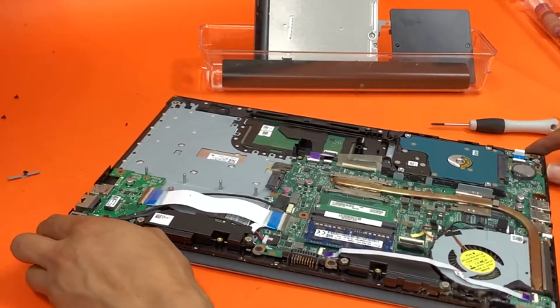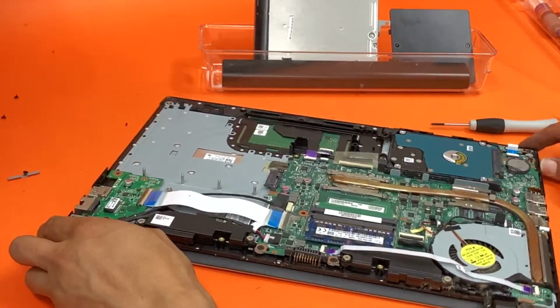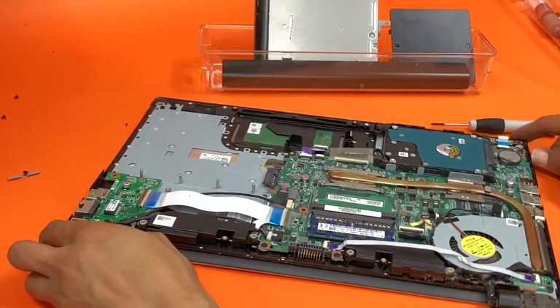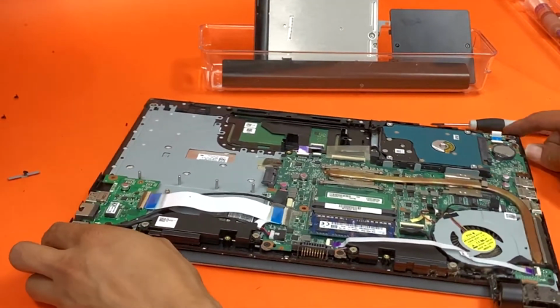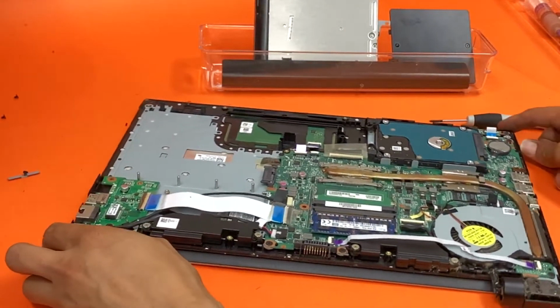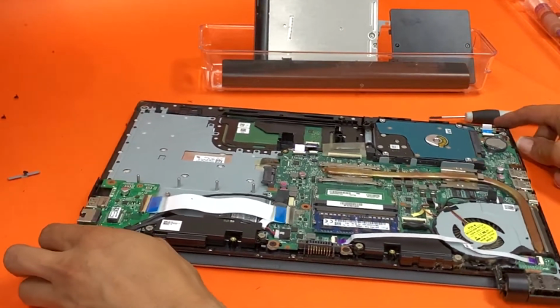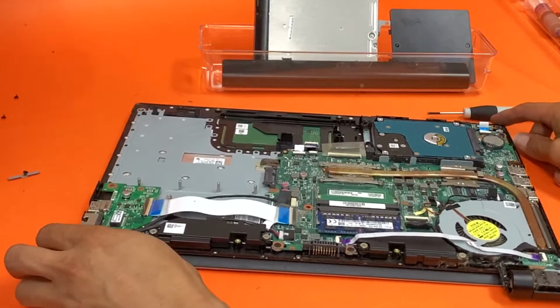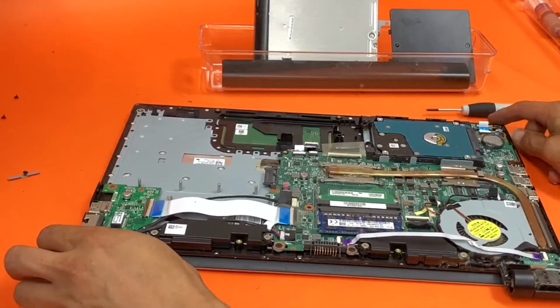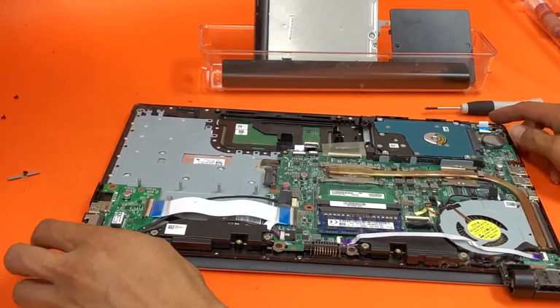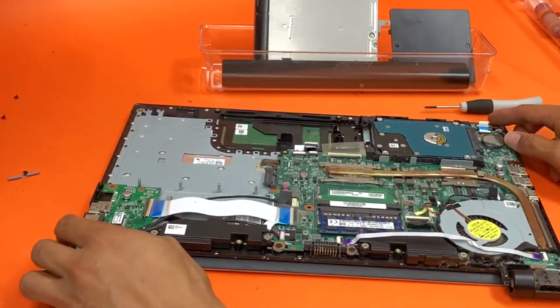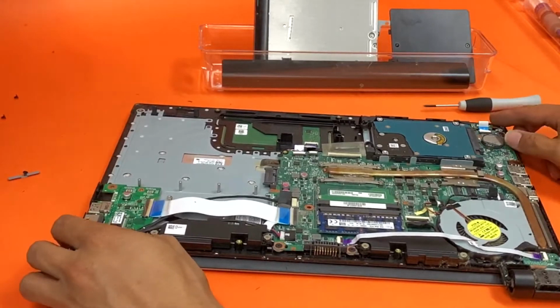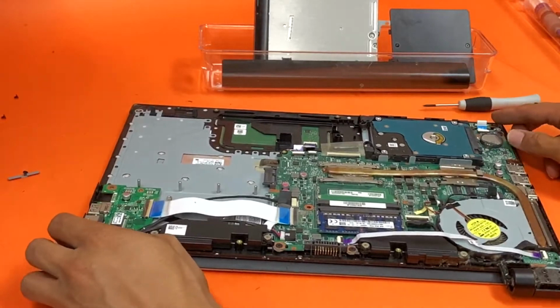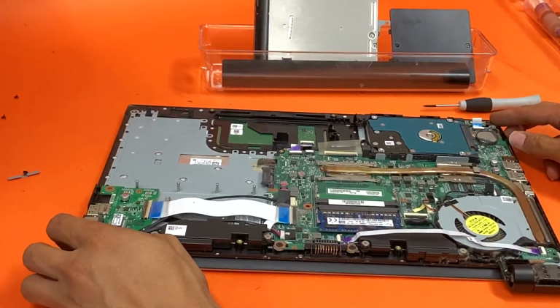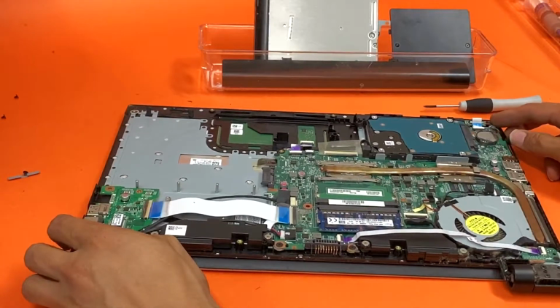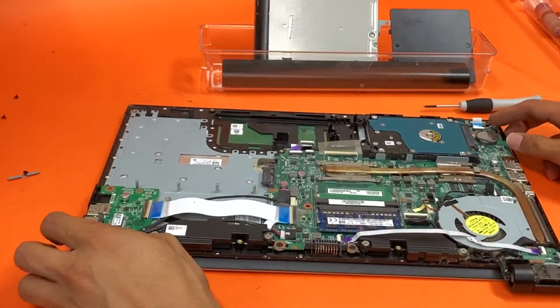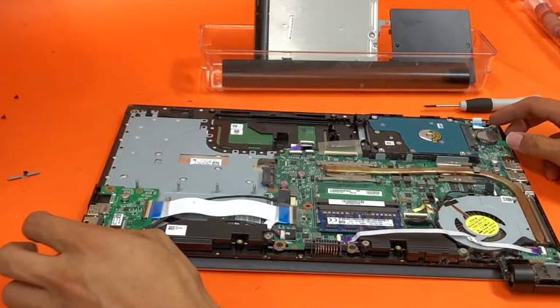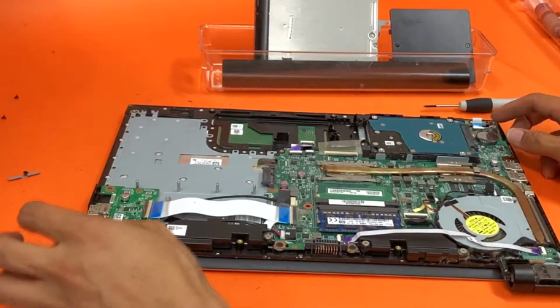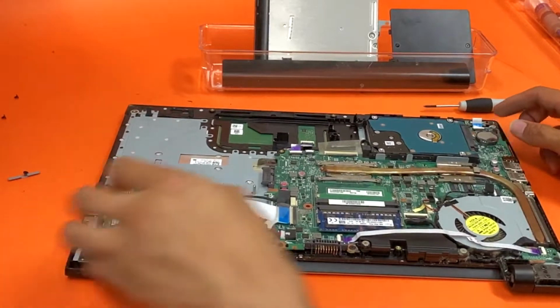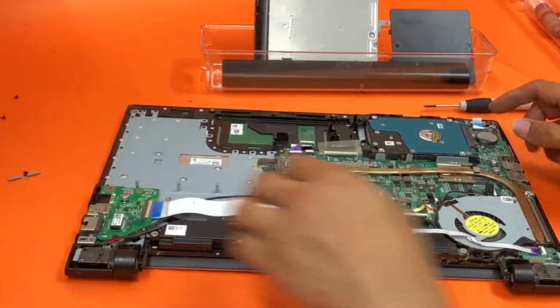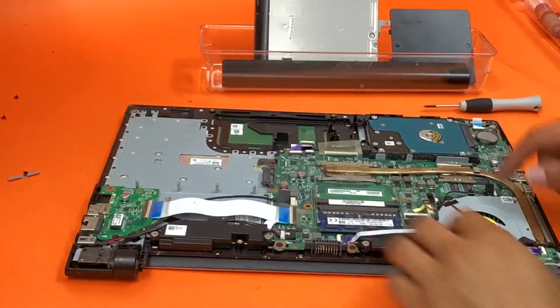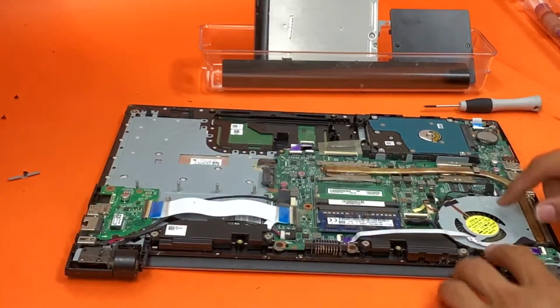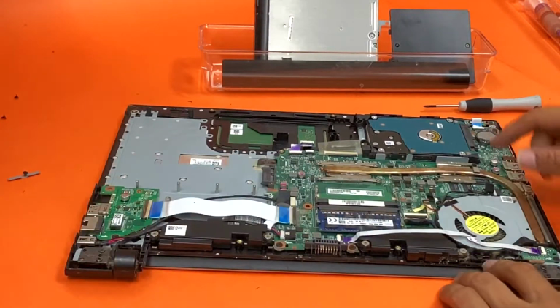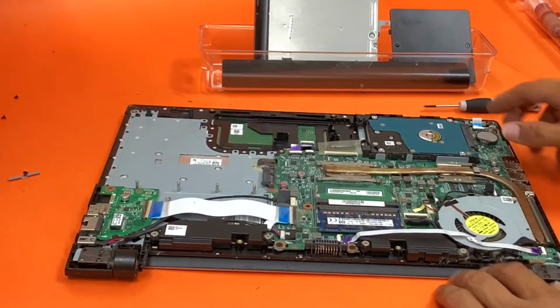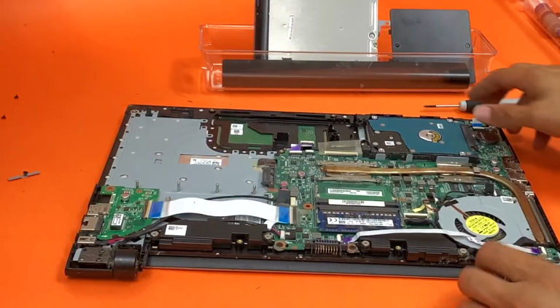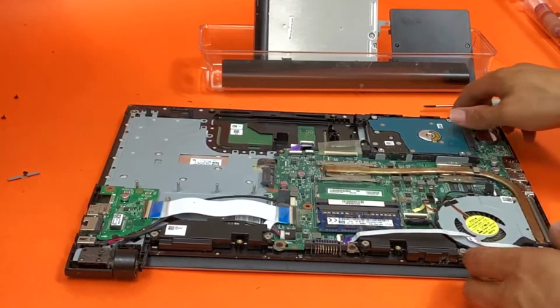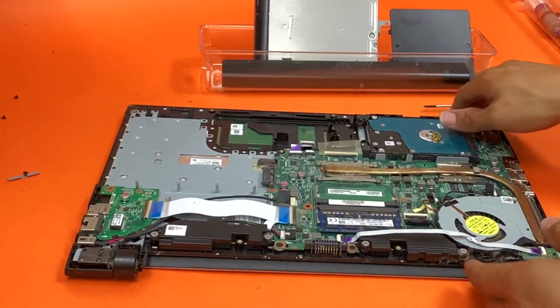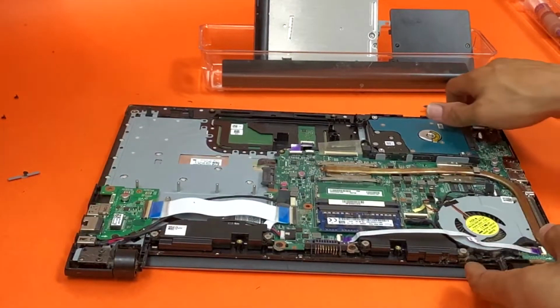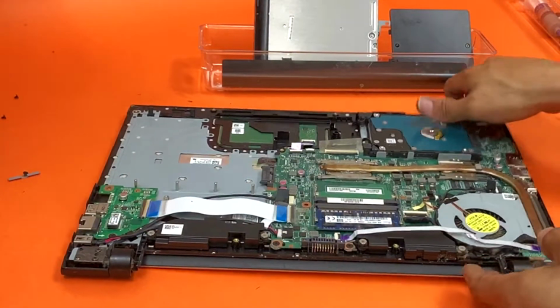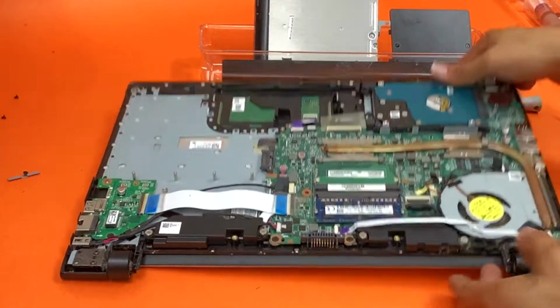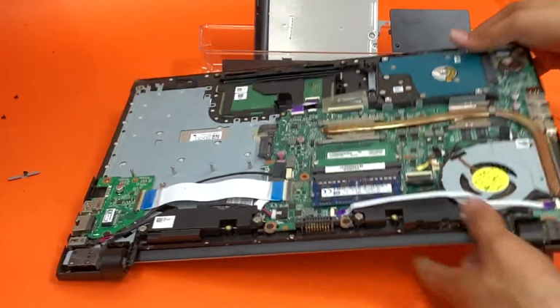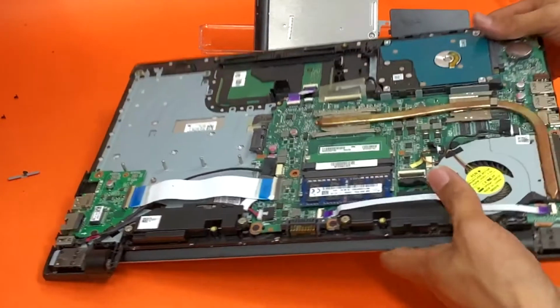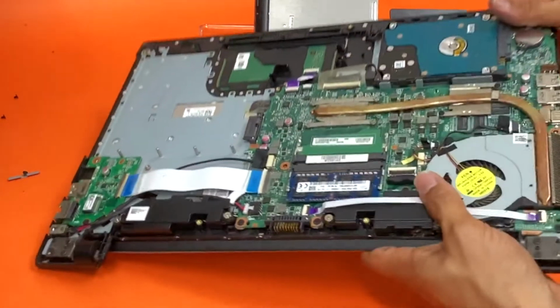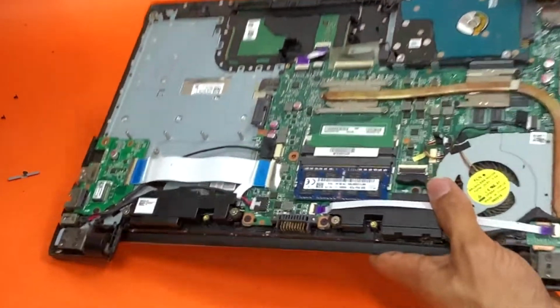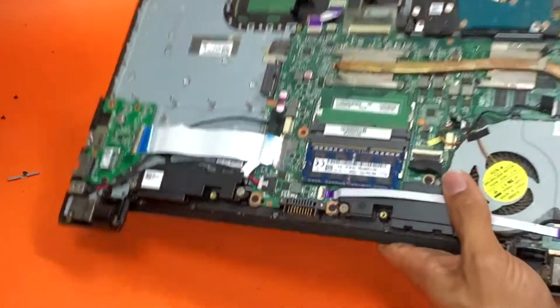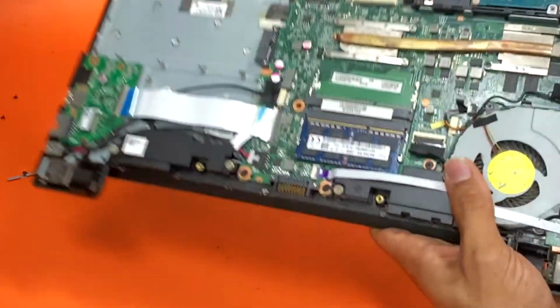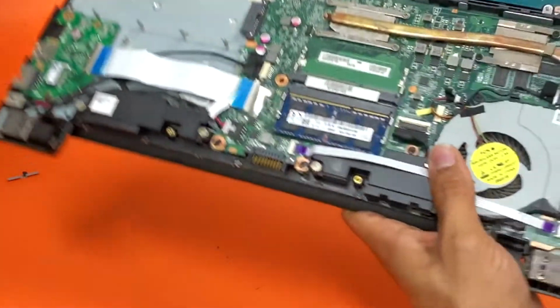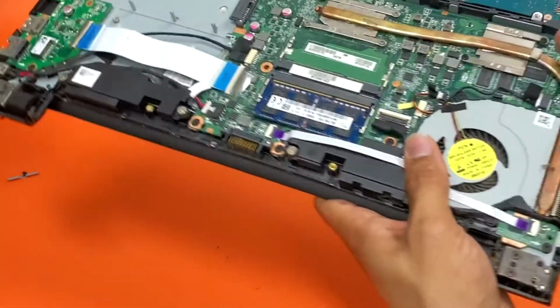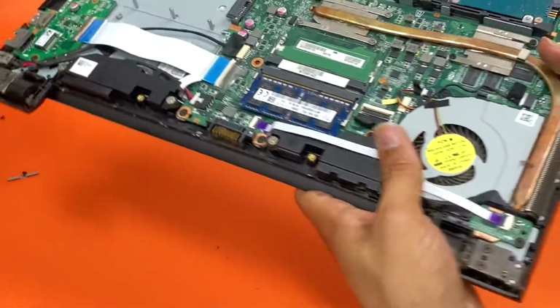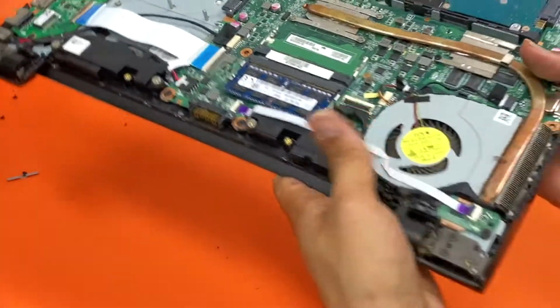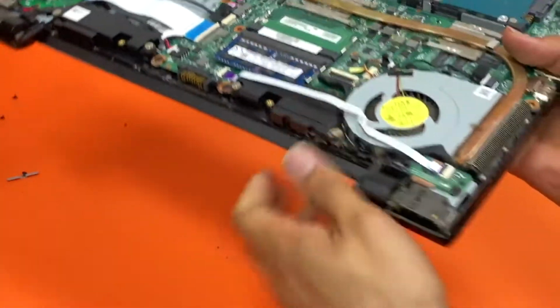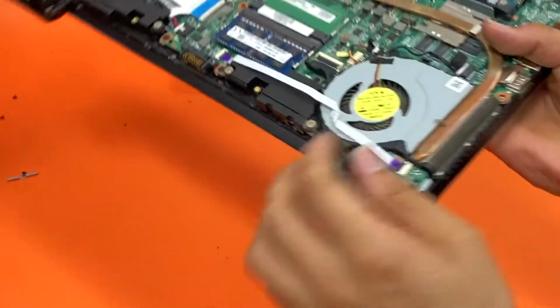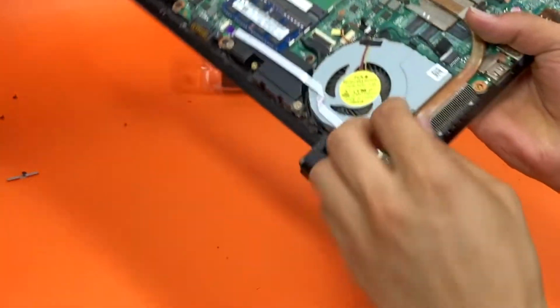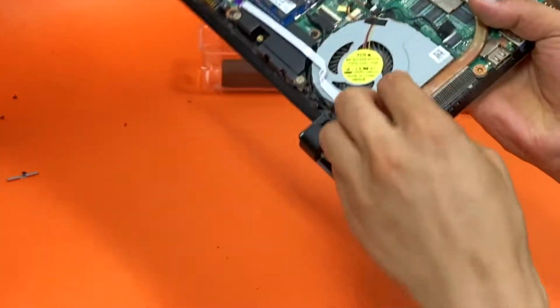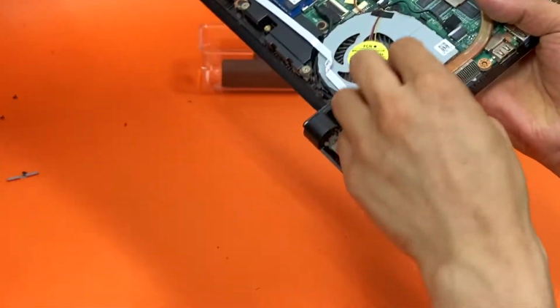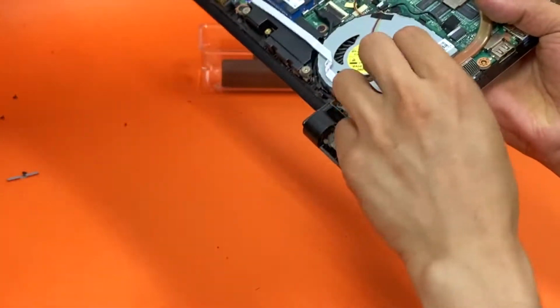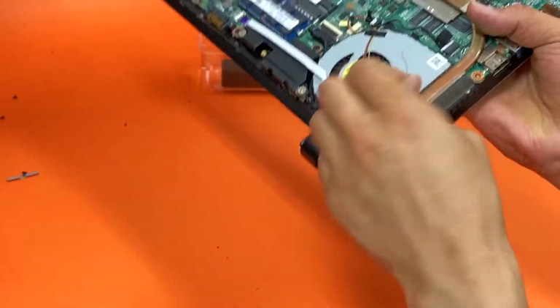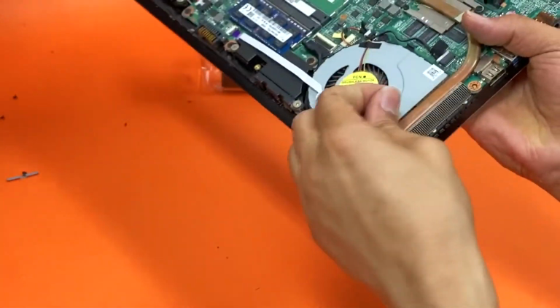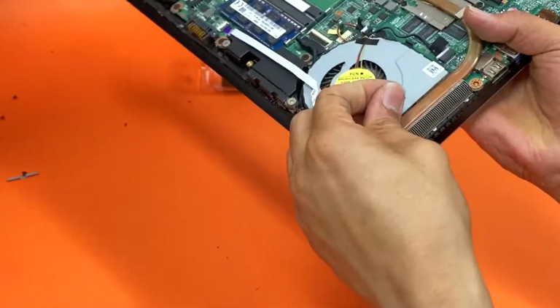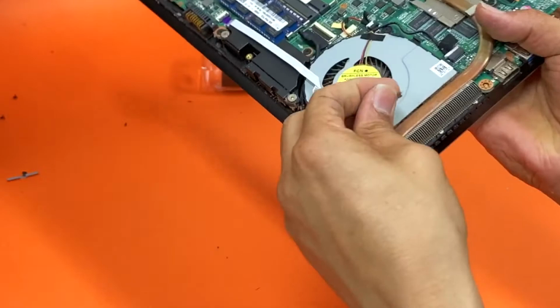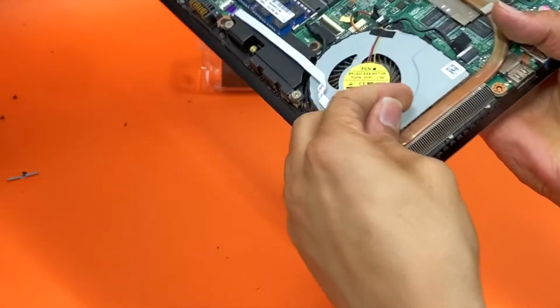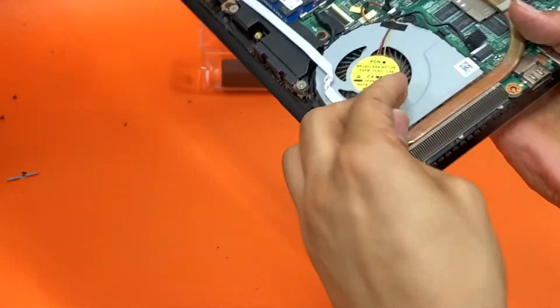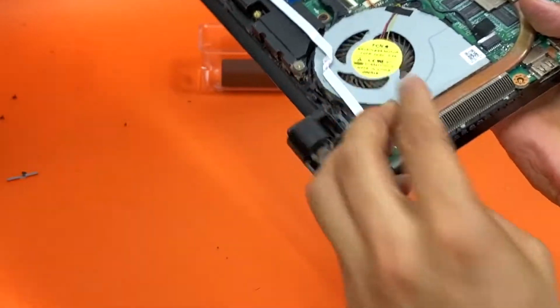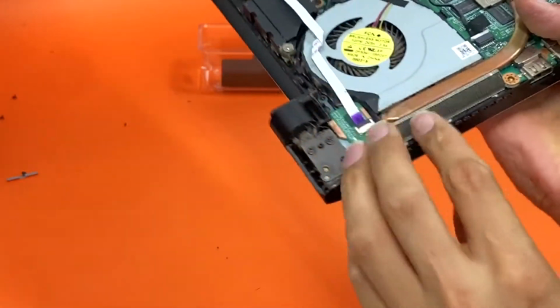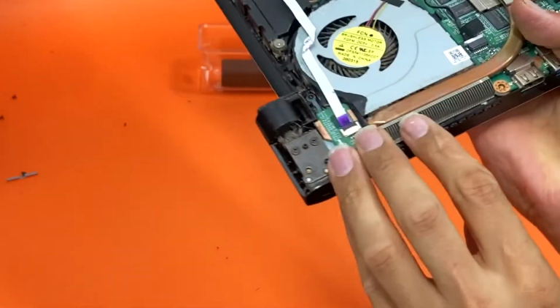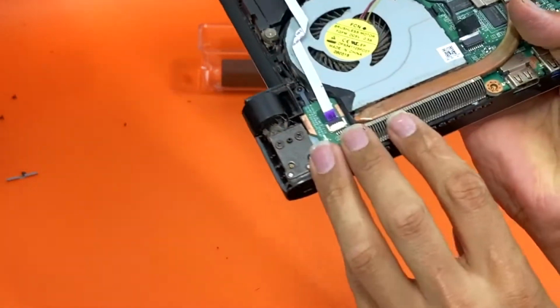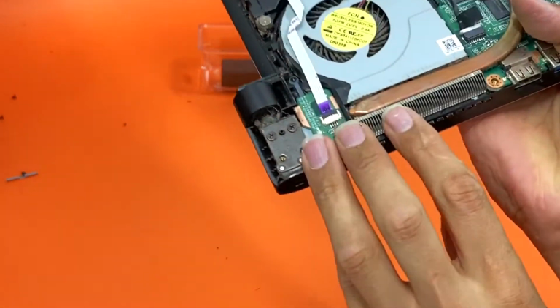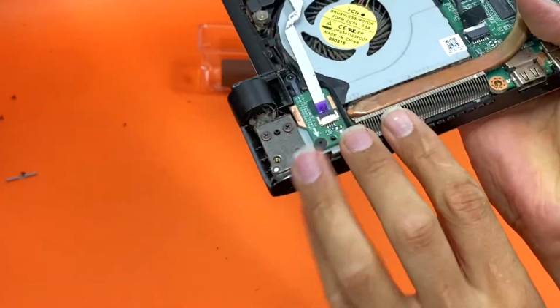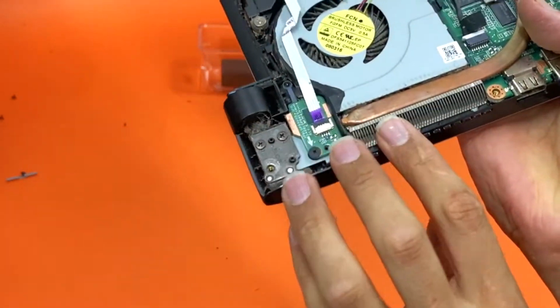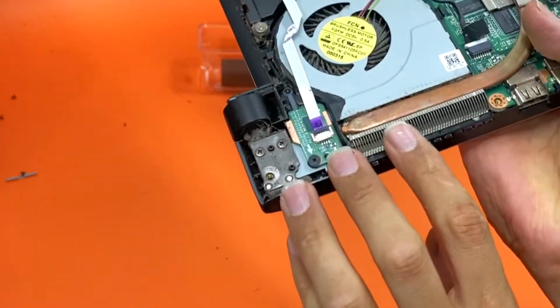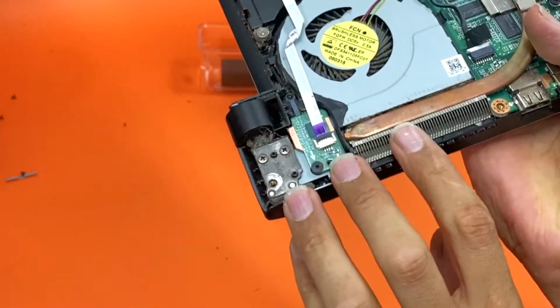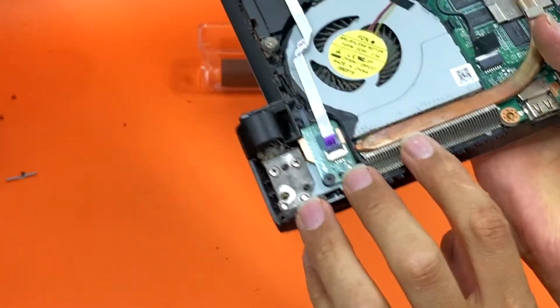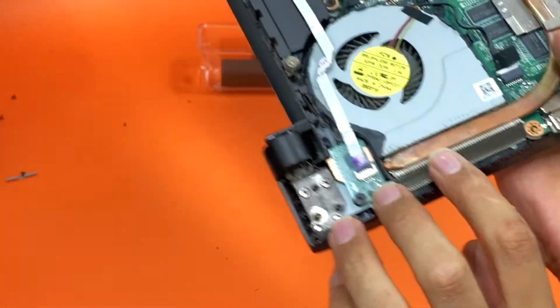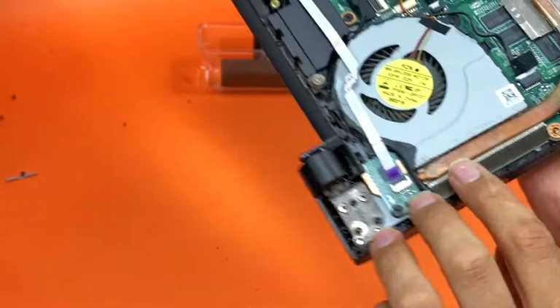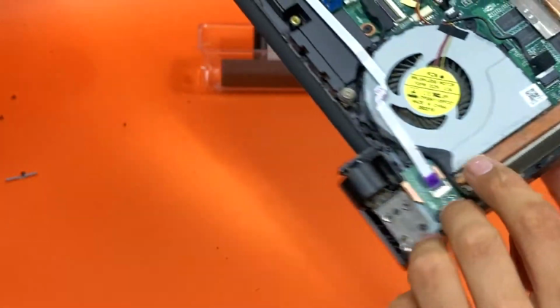Okay, a lot of the body — you can see it's pretty dirty.